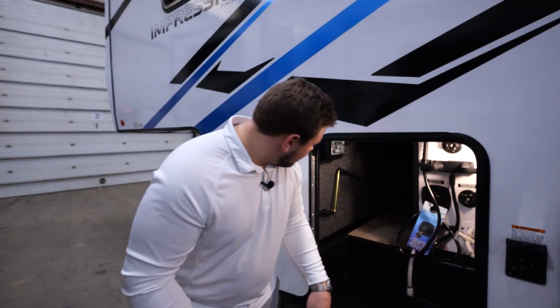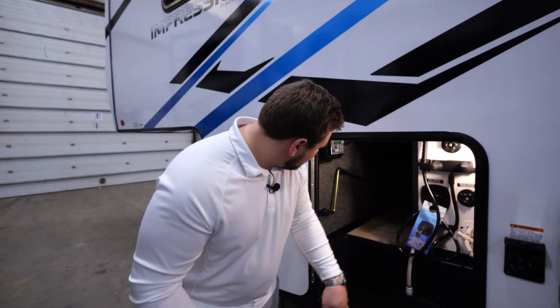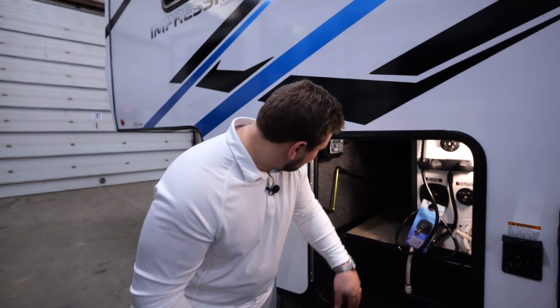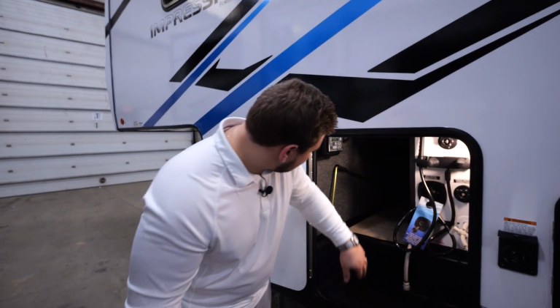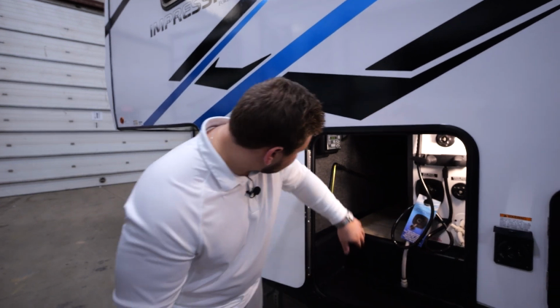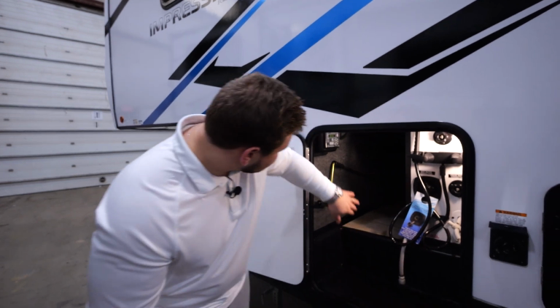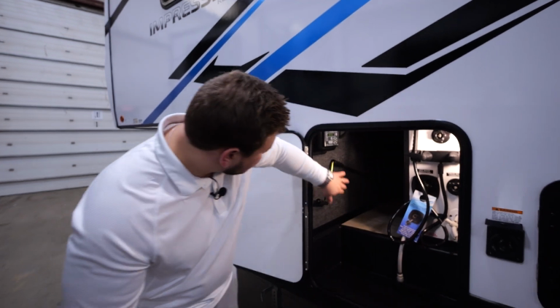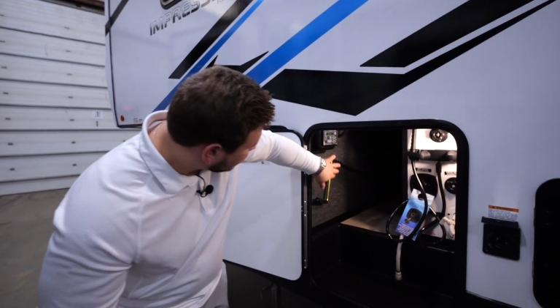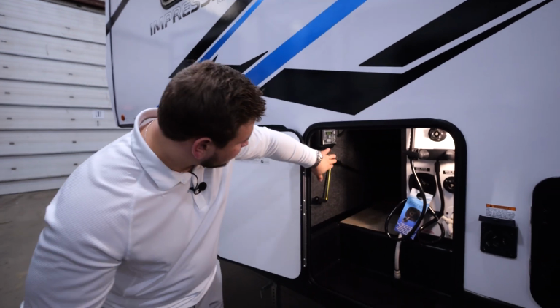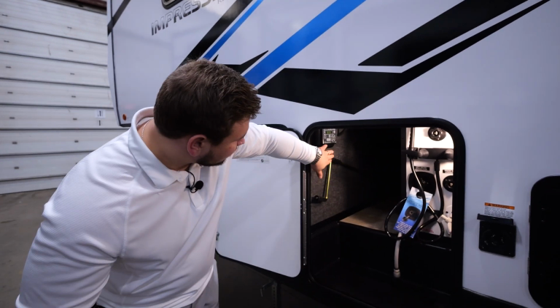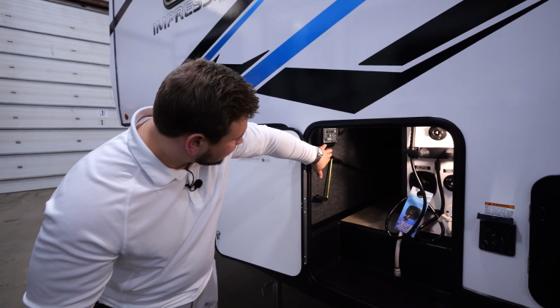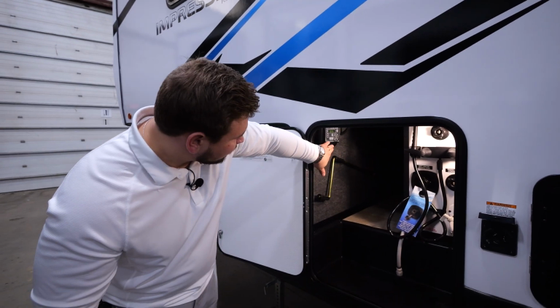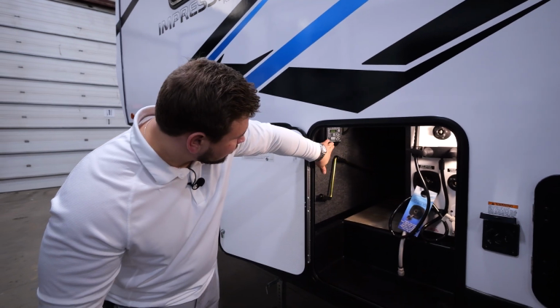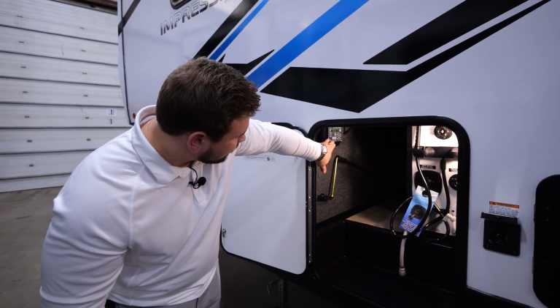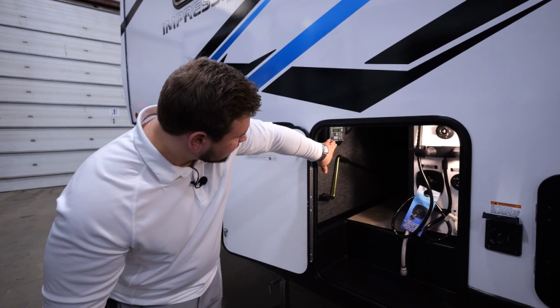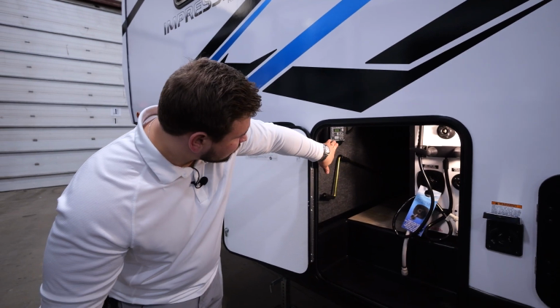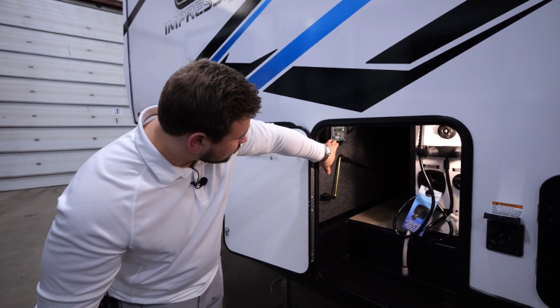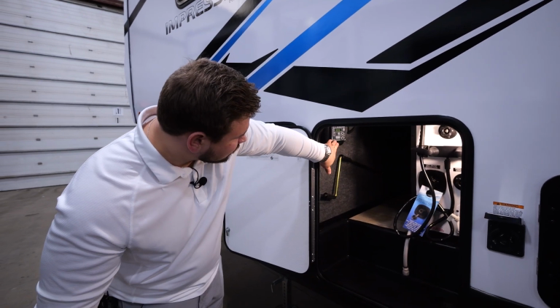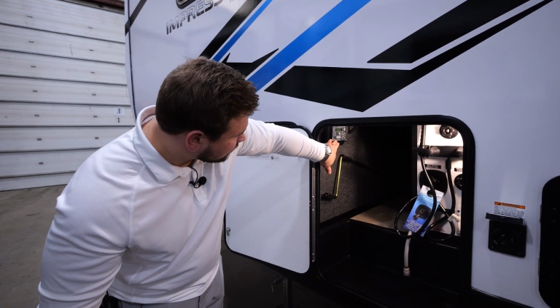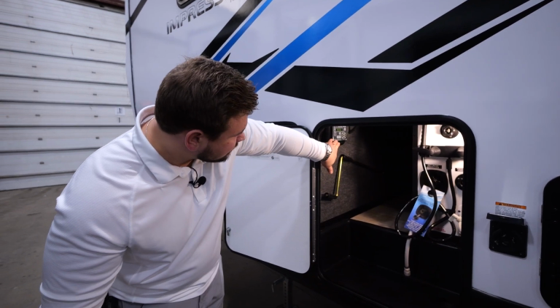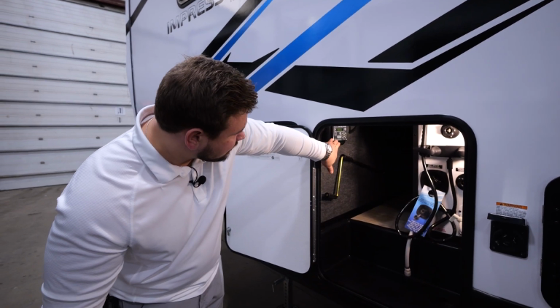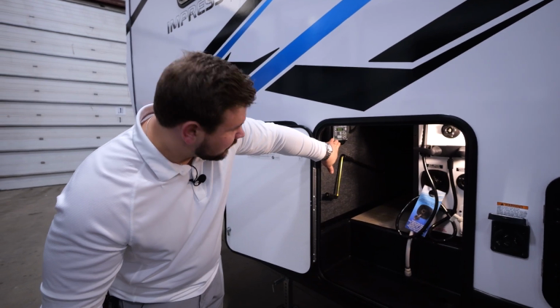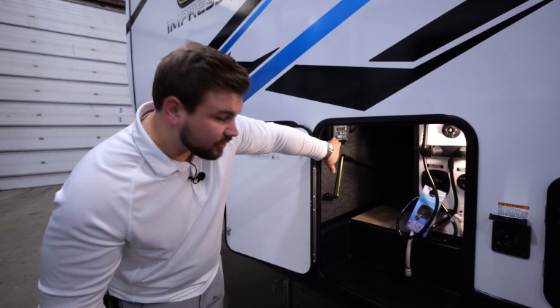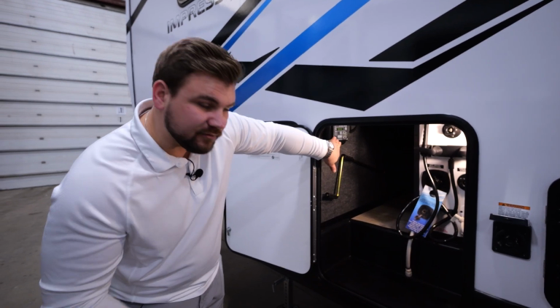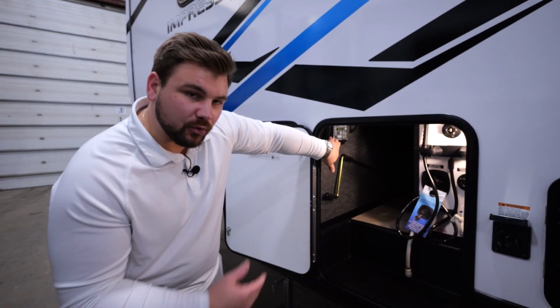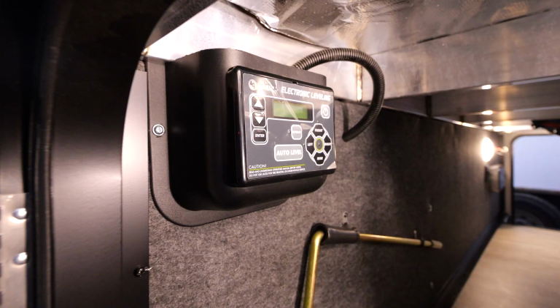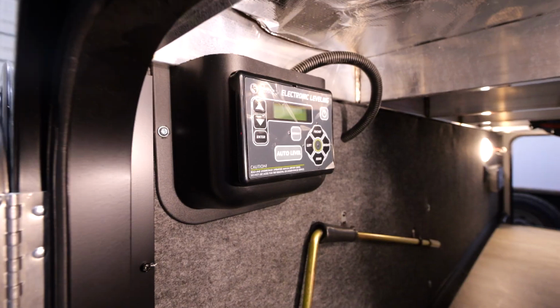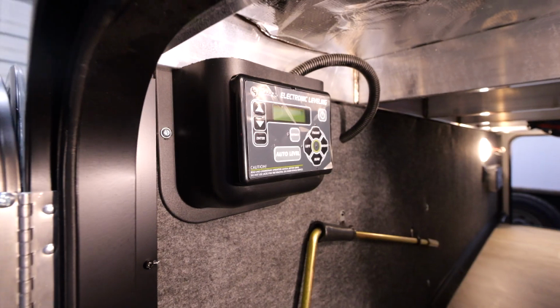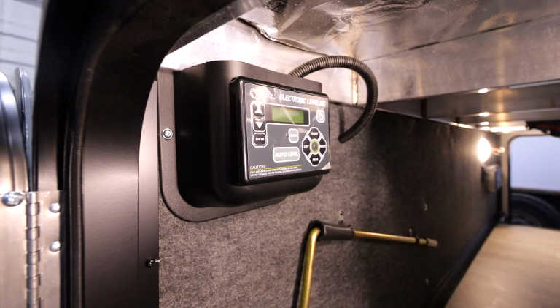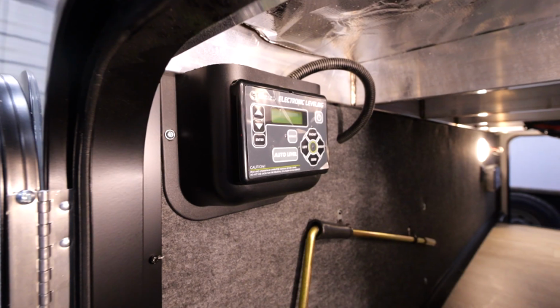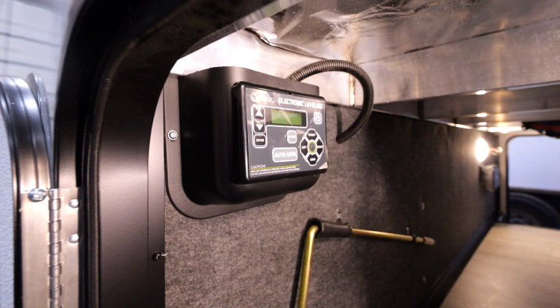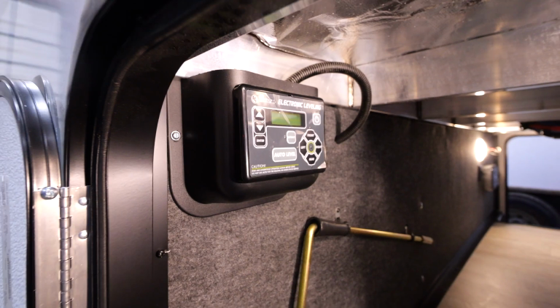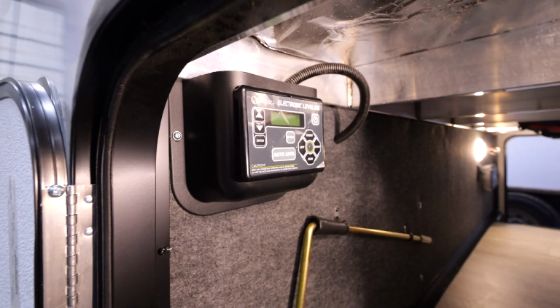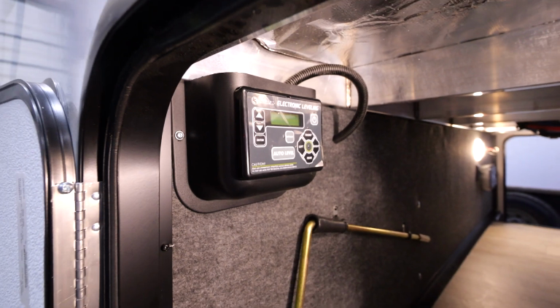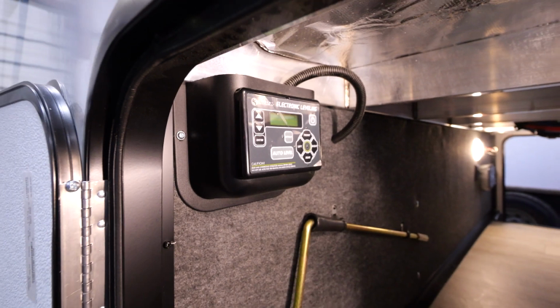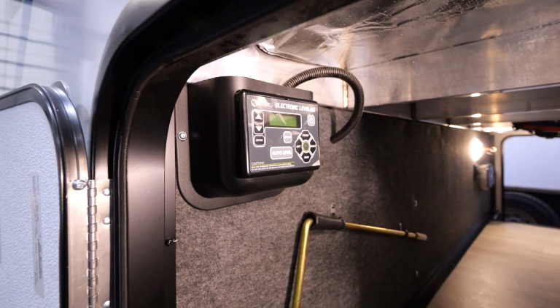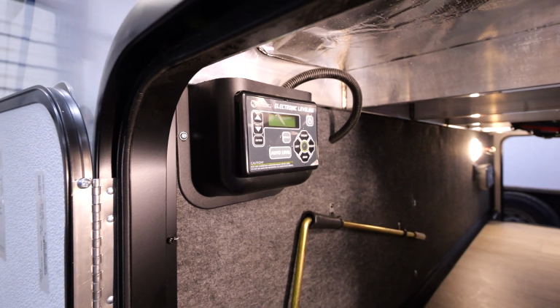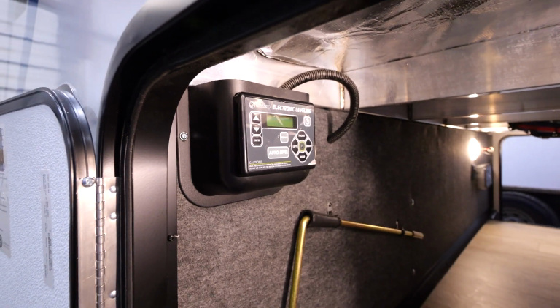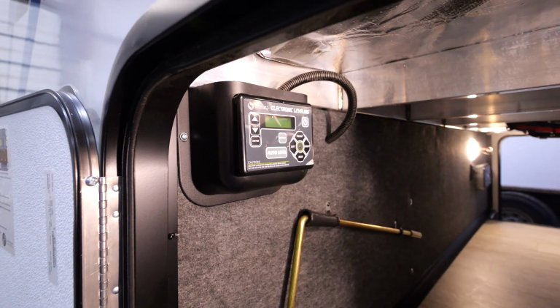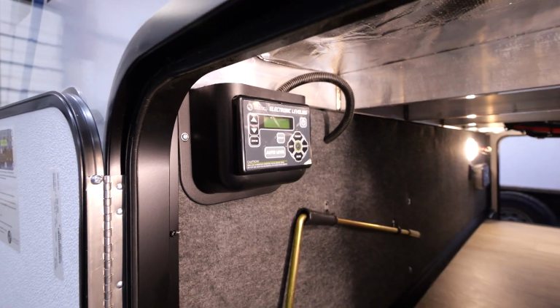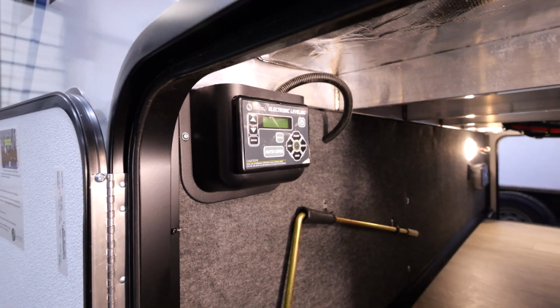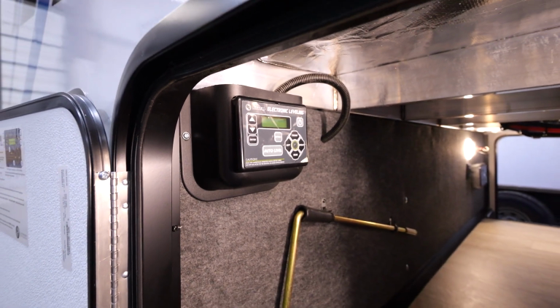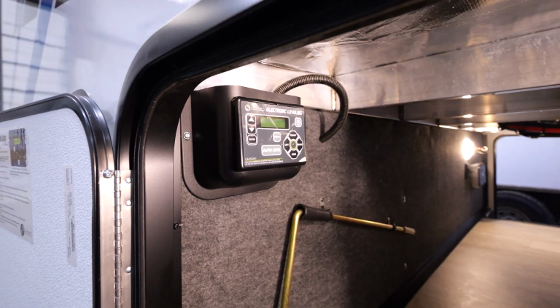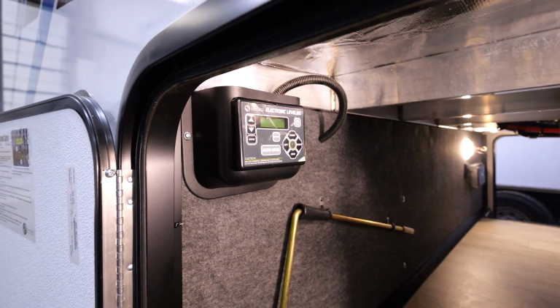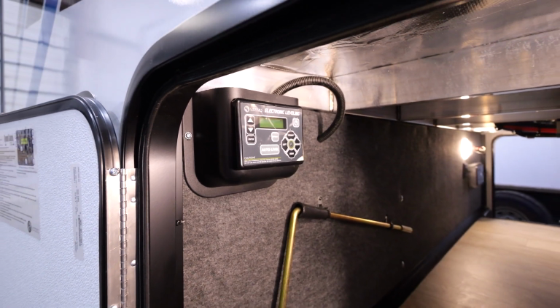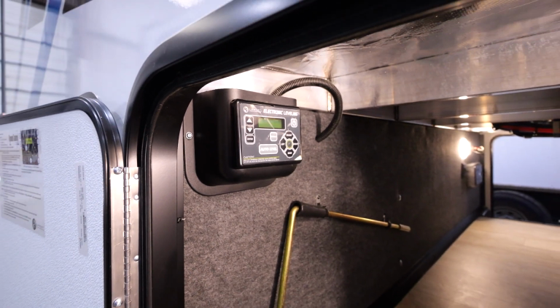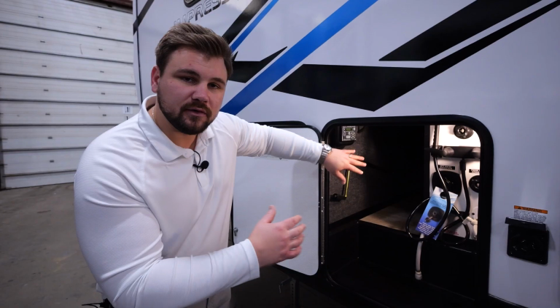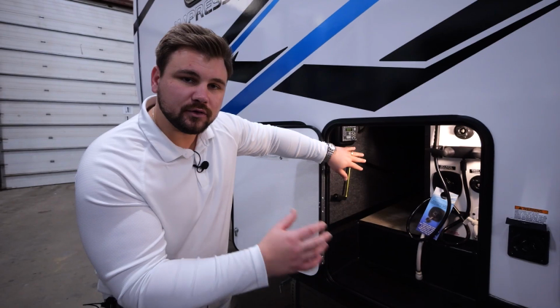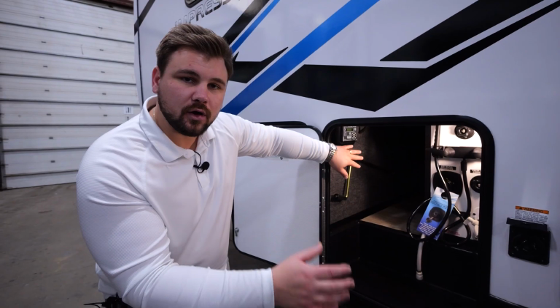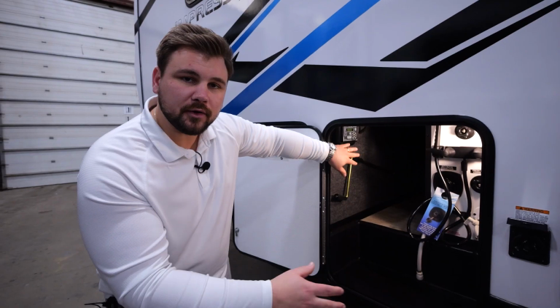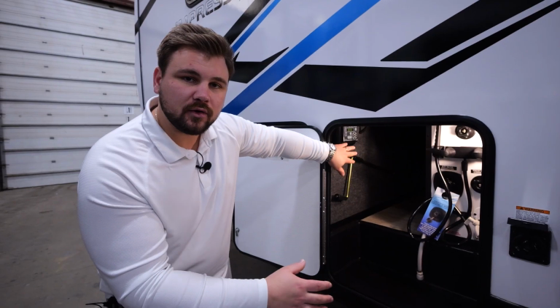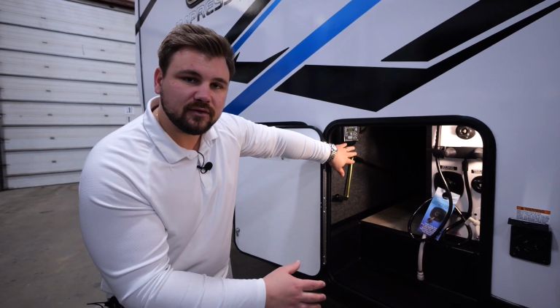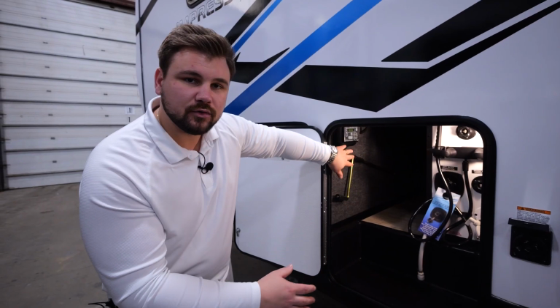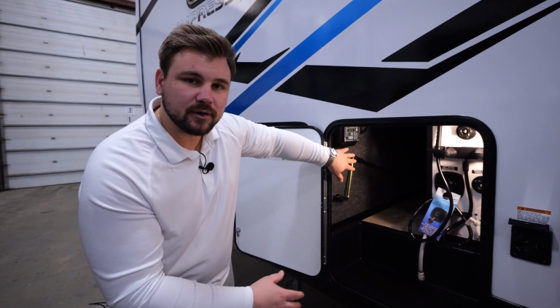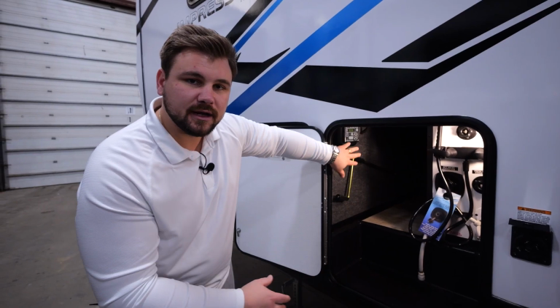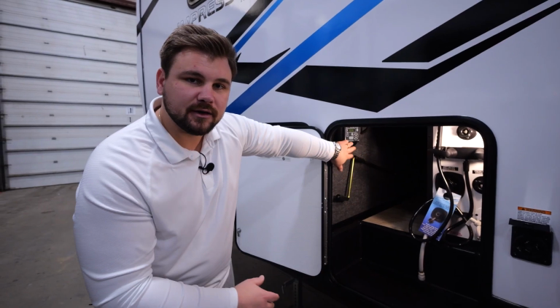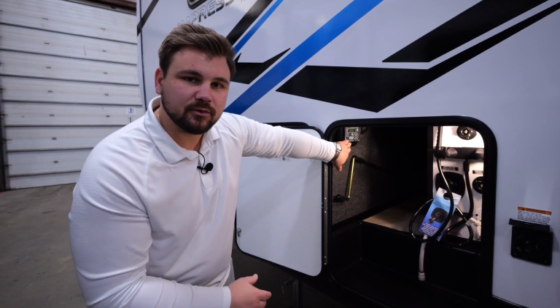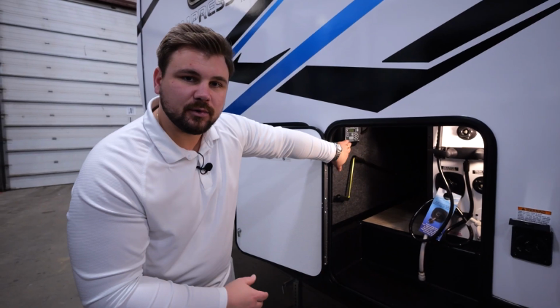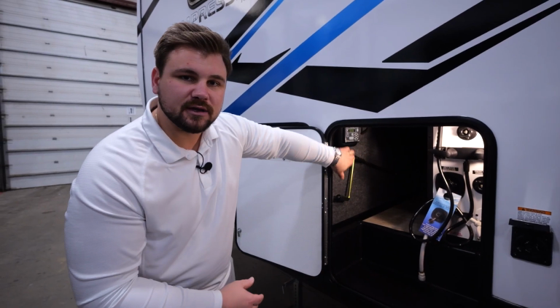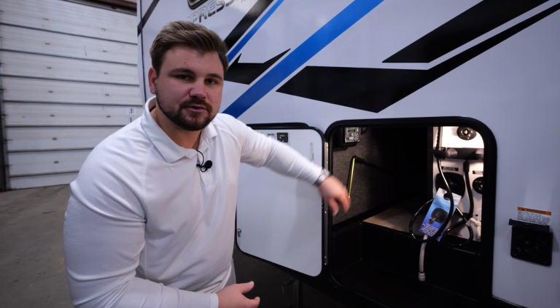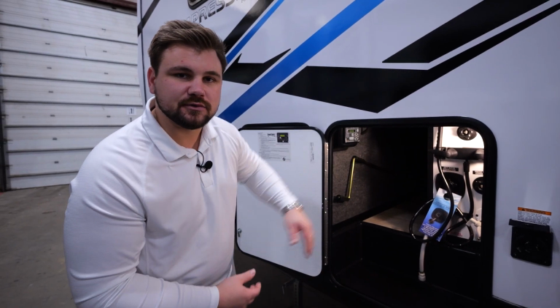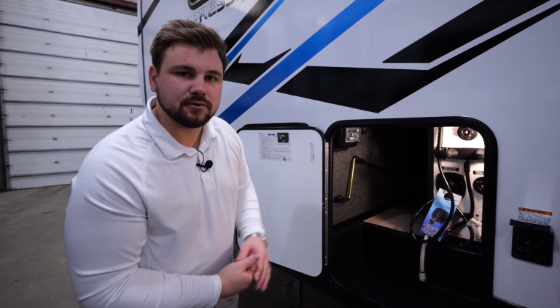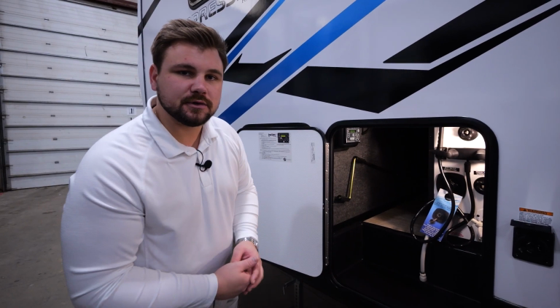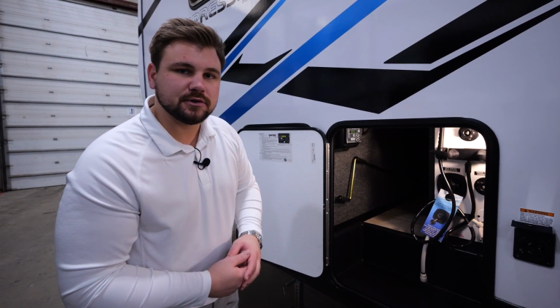Over here in your passenger storage, you have your four-point auto-level controller. So you'll be able to control all of your auto-level right here in the passenger storage.